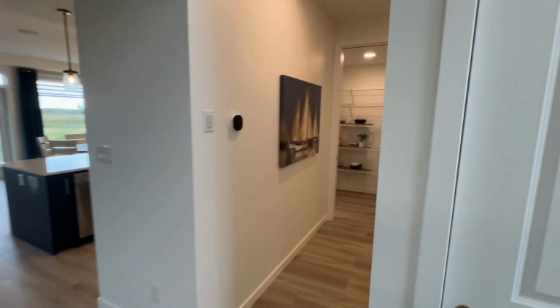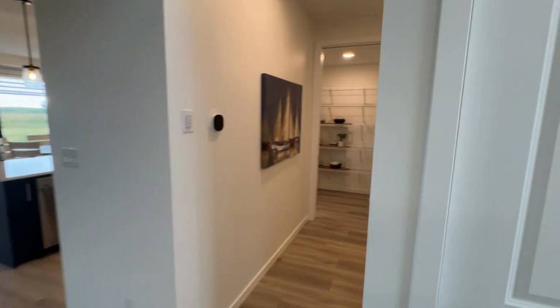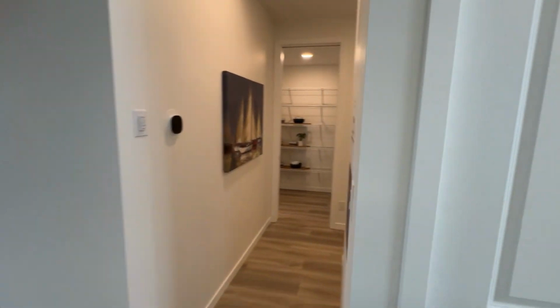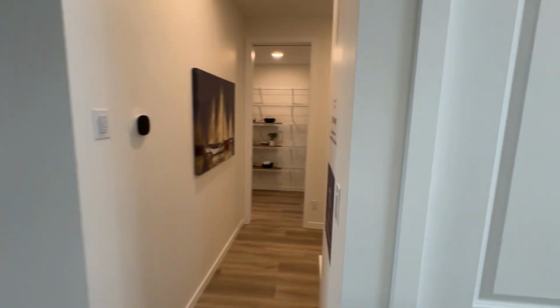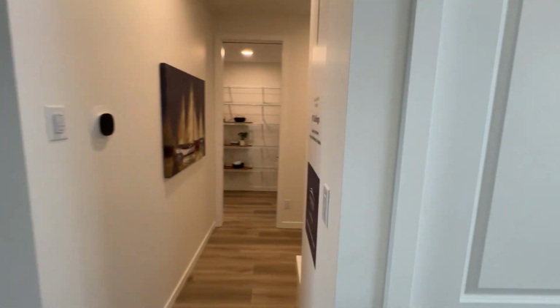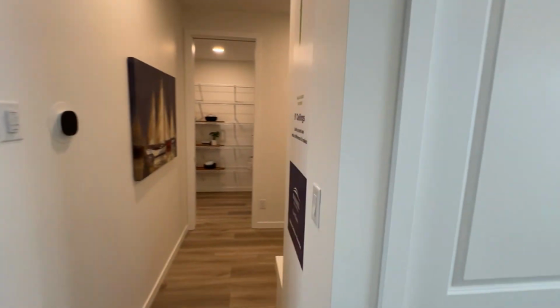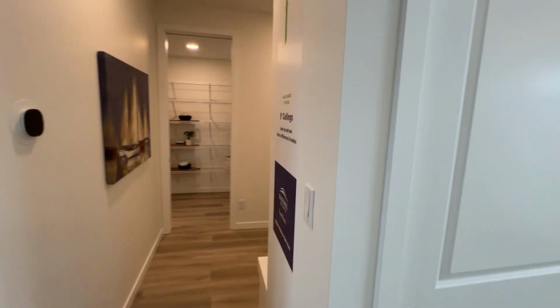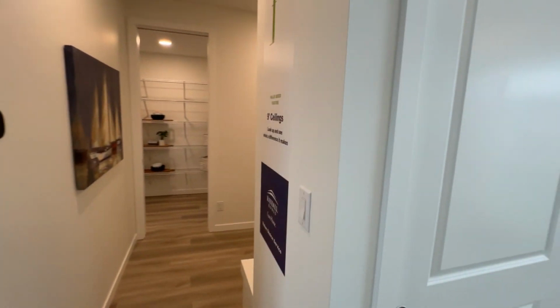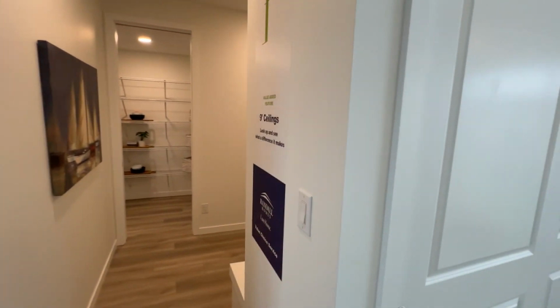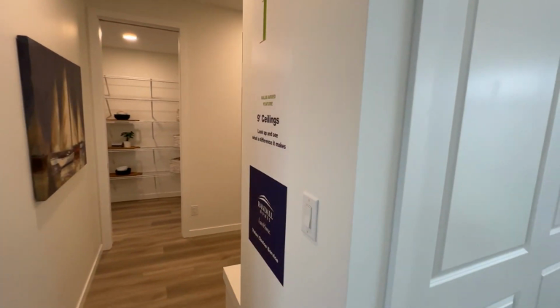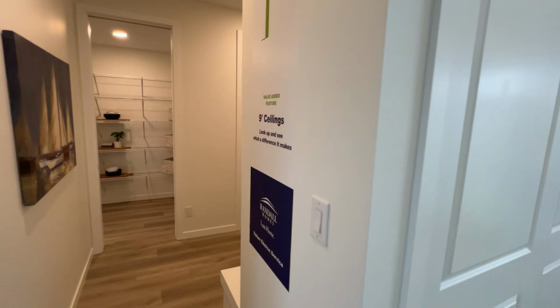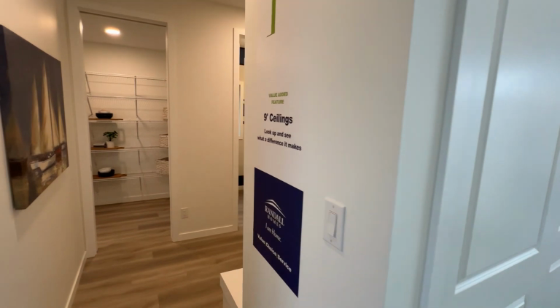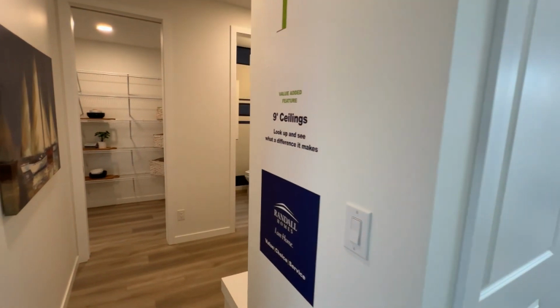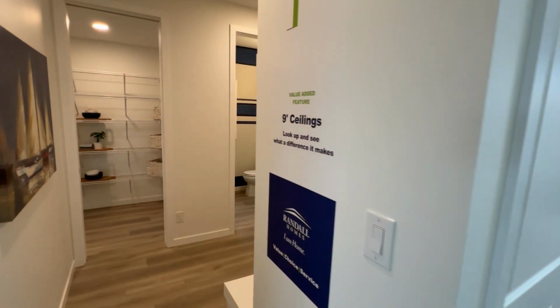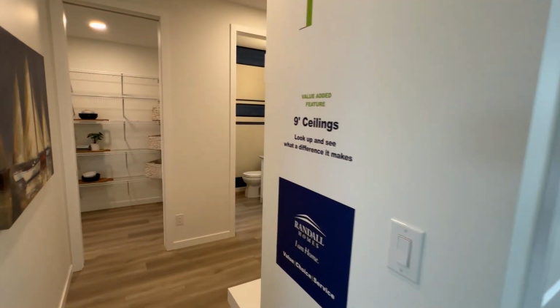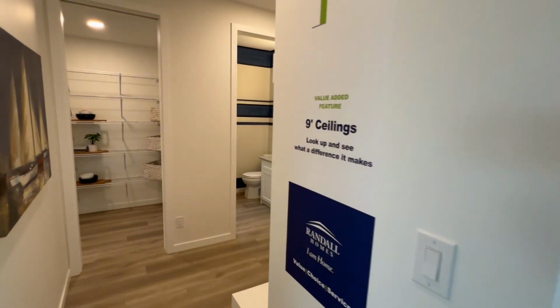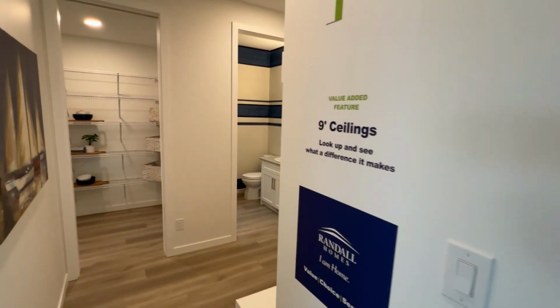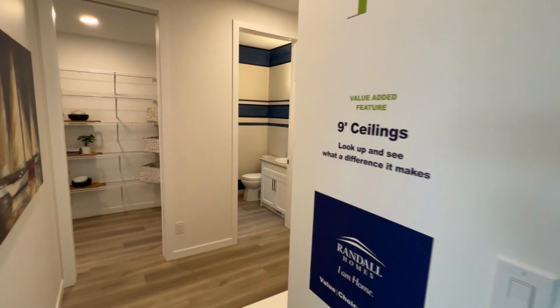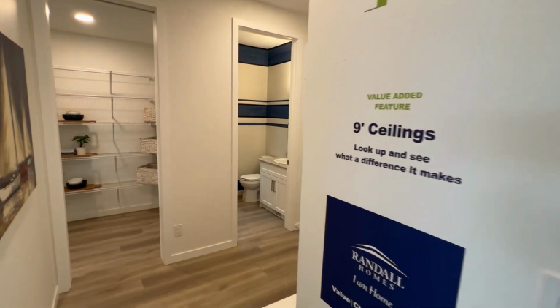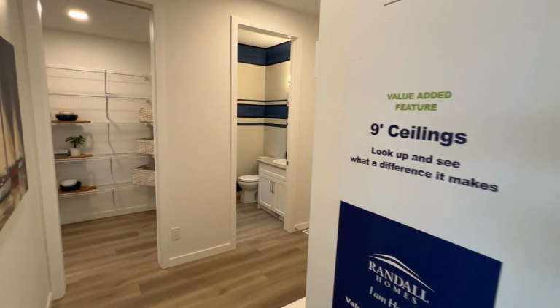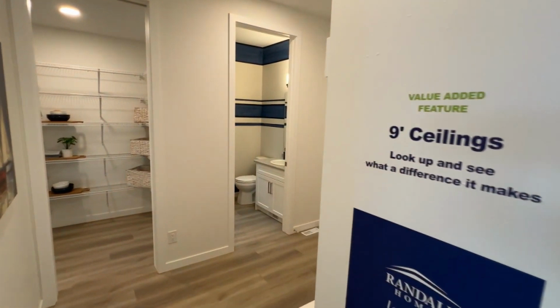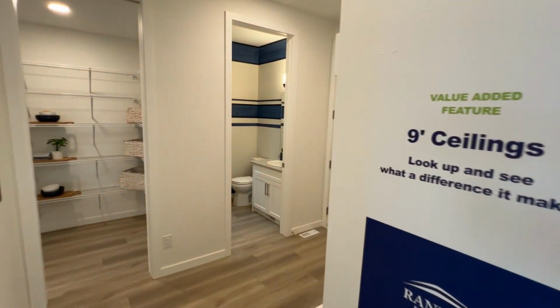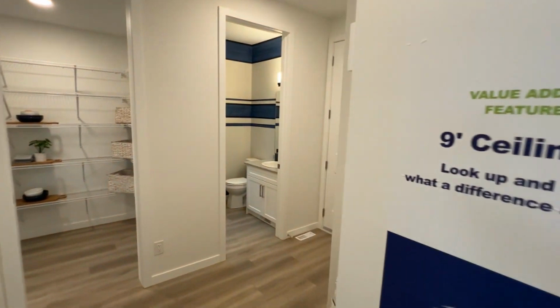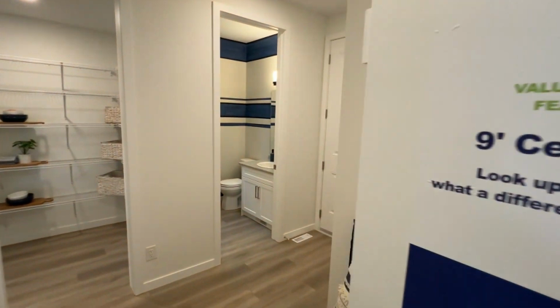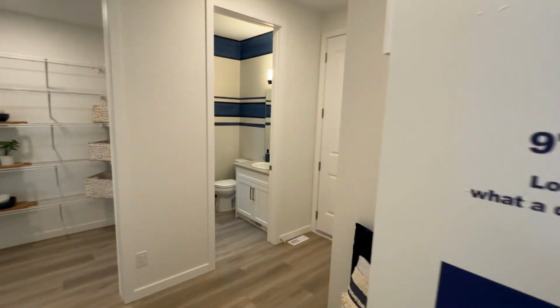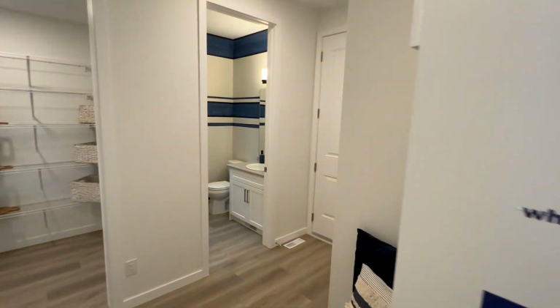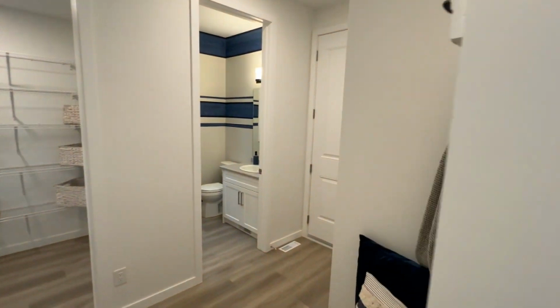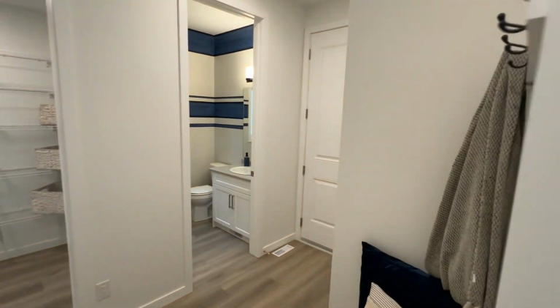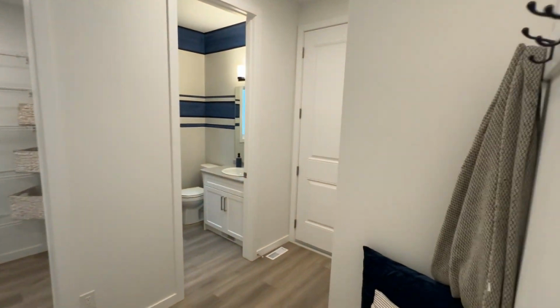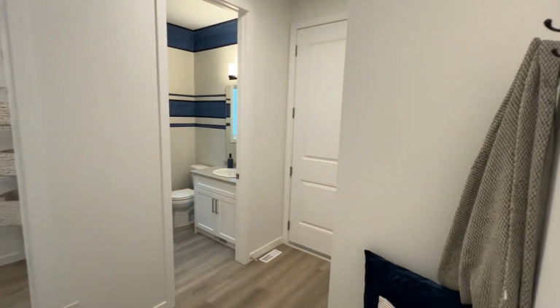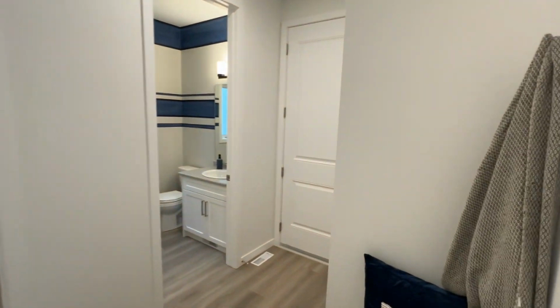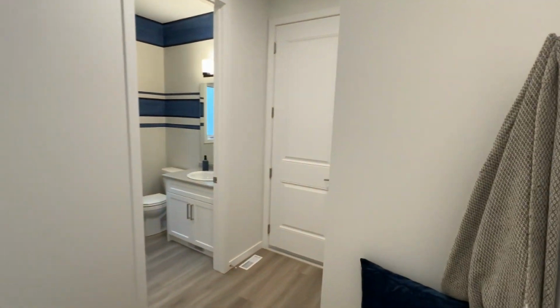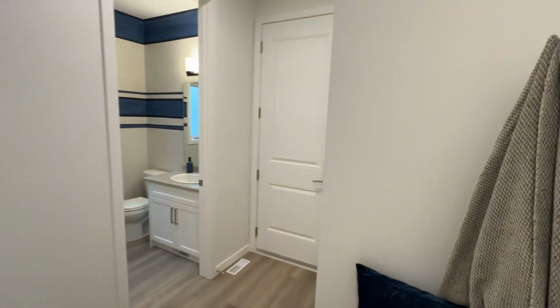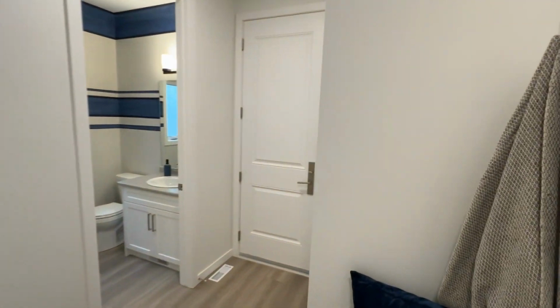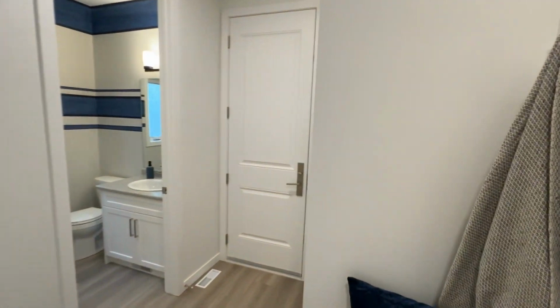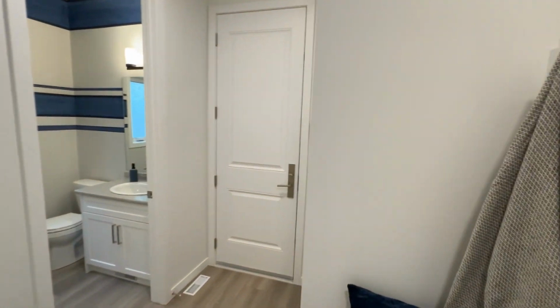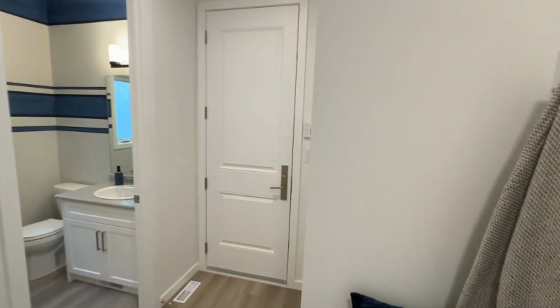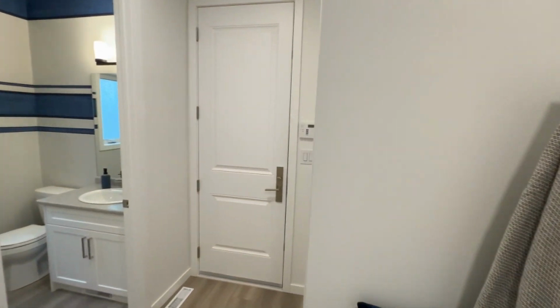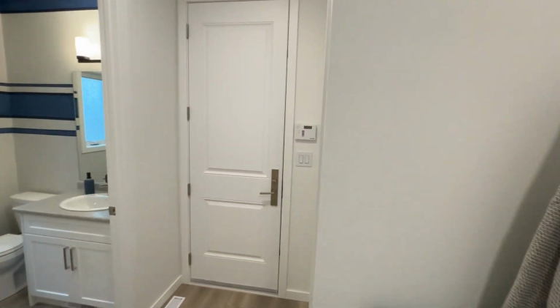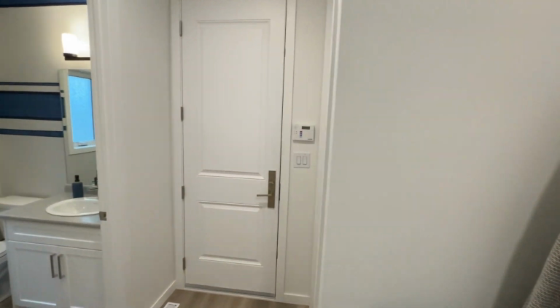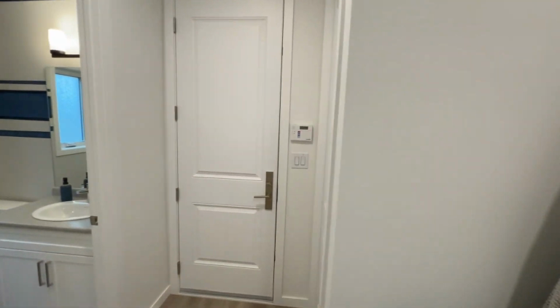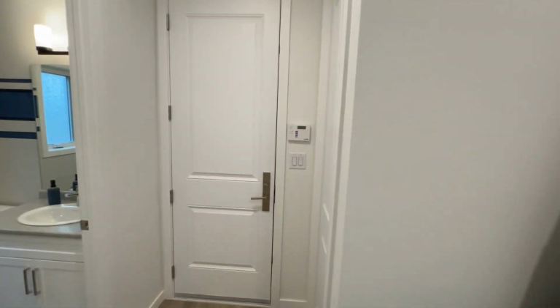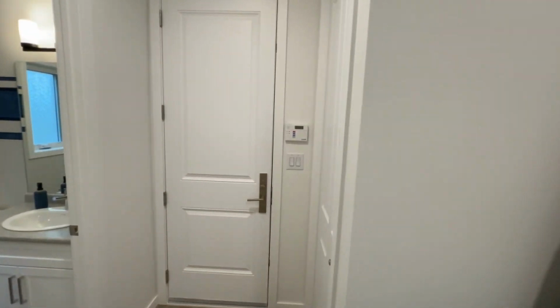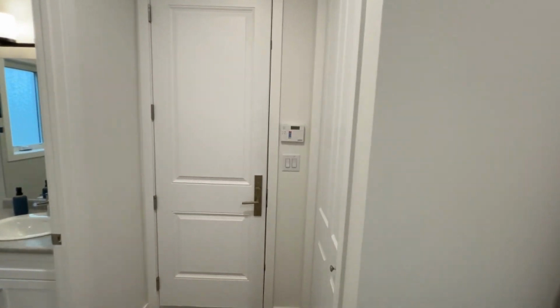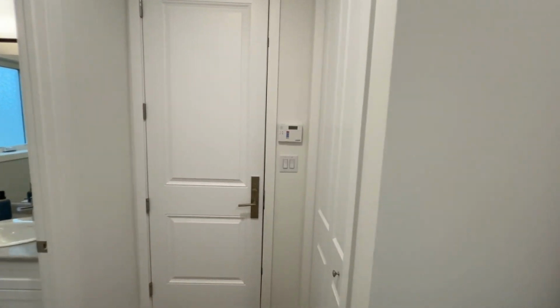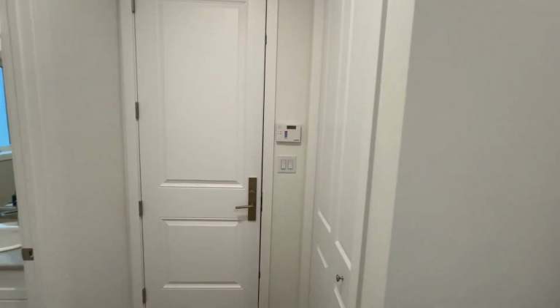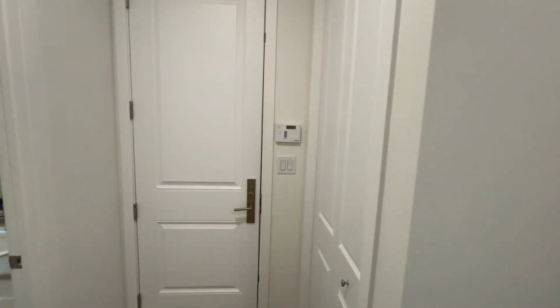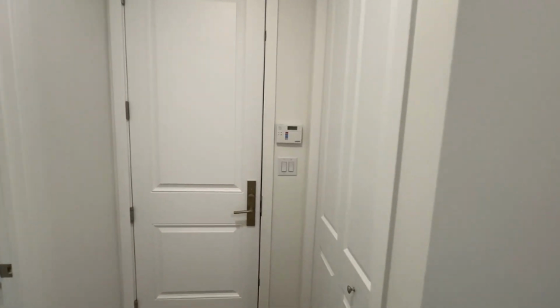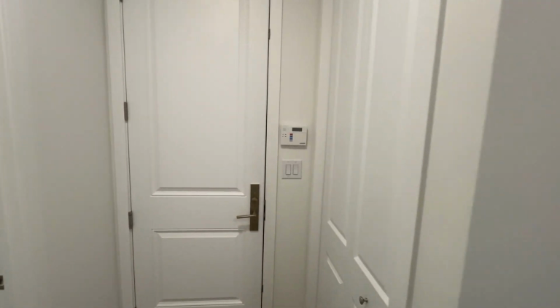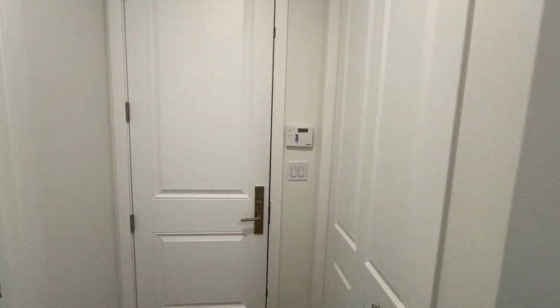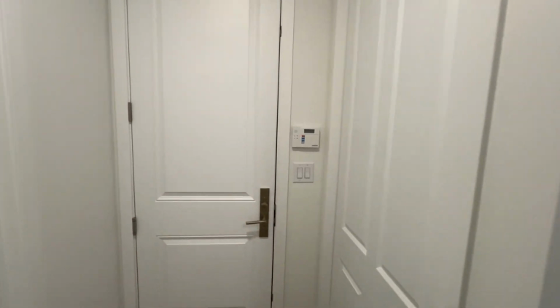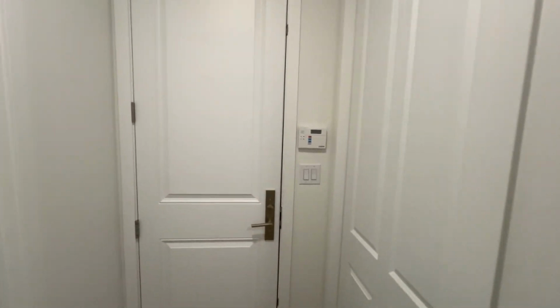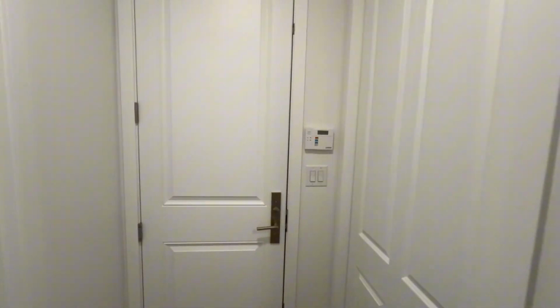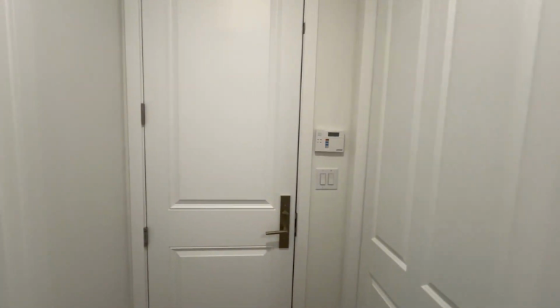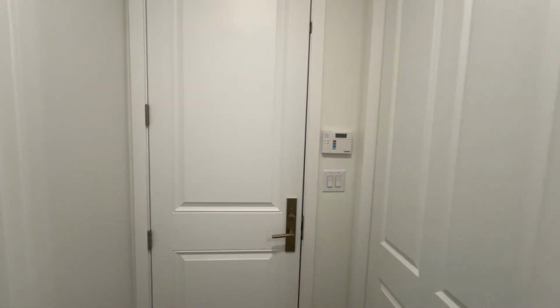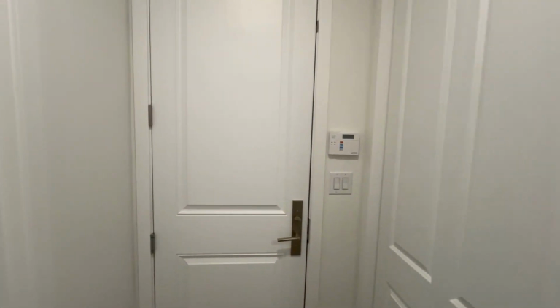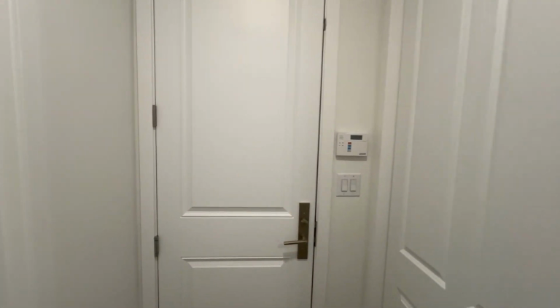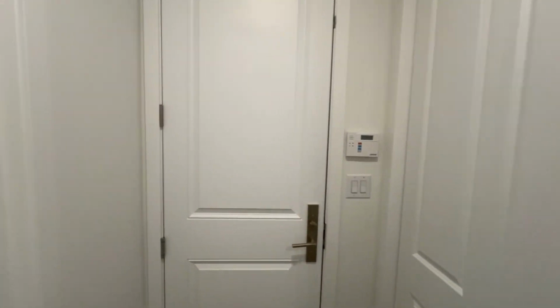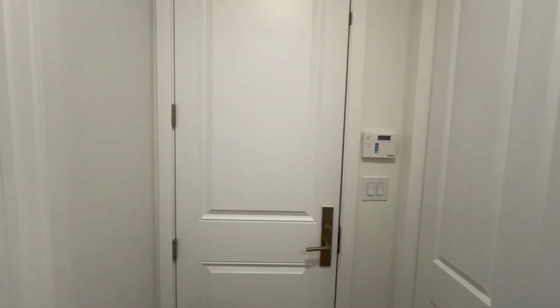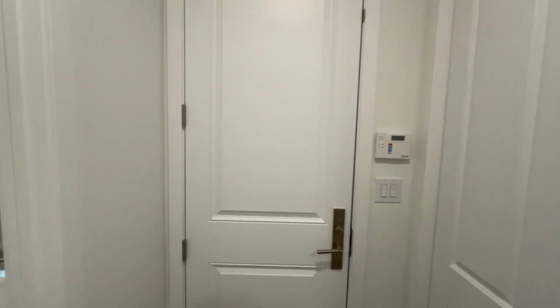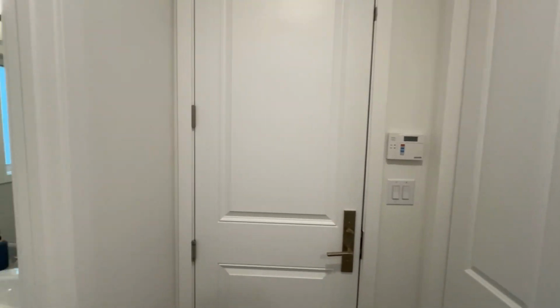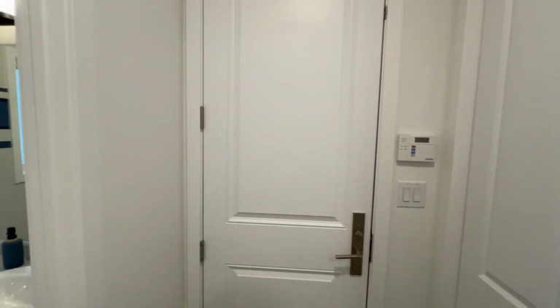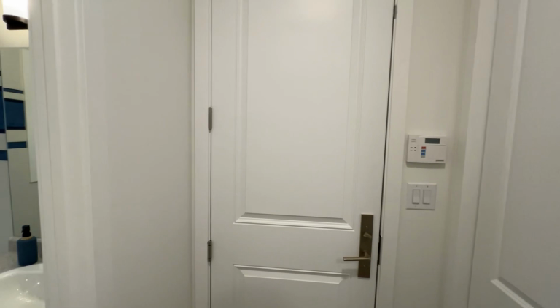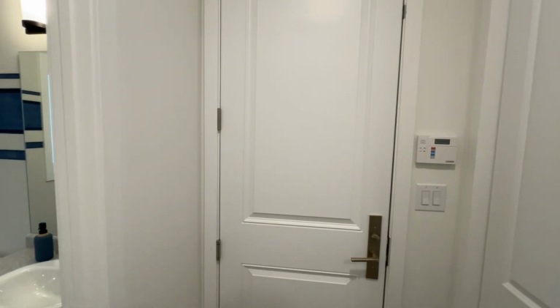Coming through to the pantry. Big eight-foot door for the garage — easy entrance.